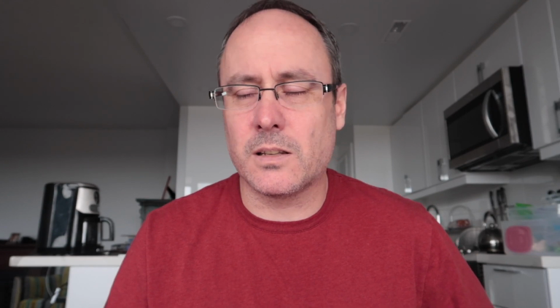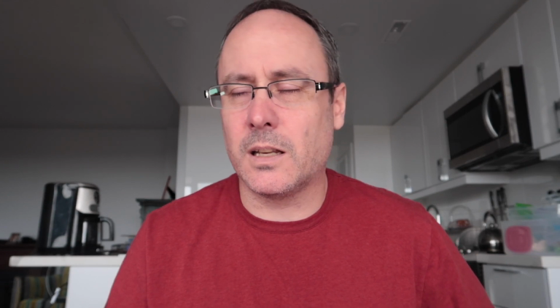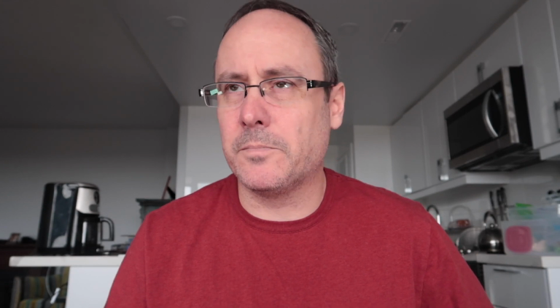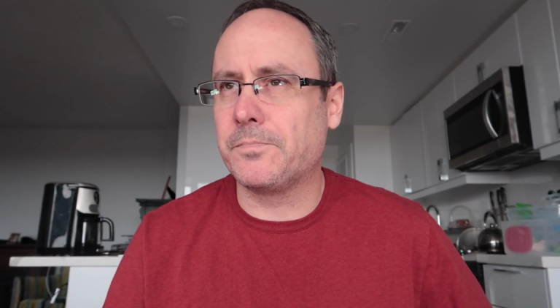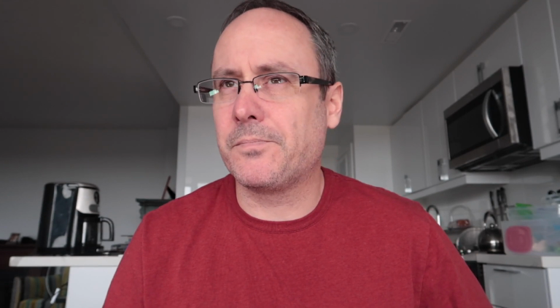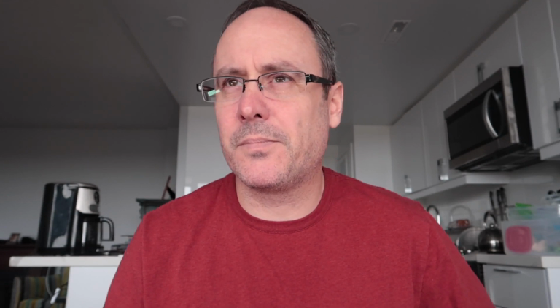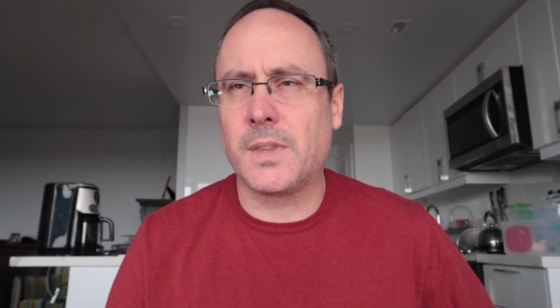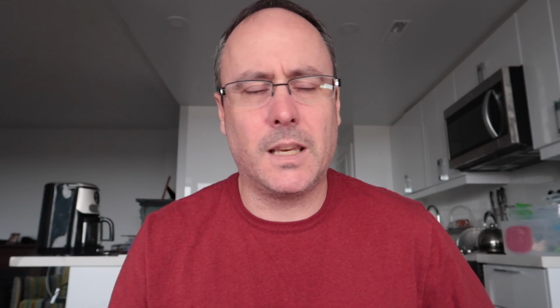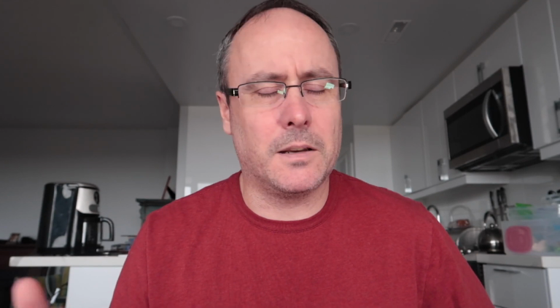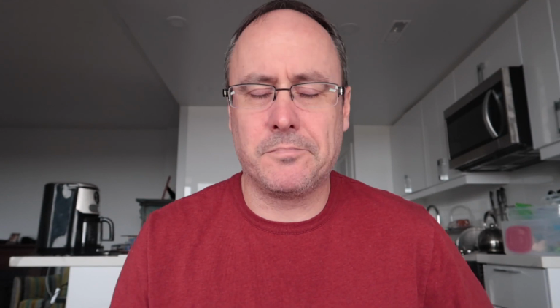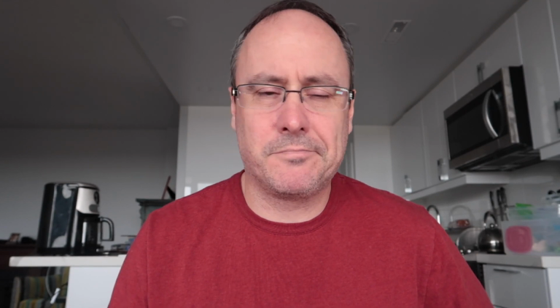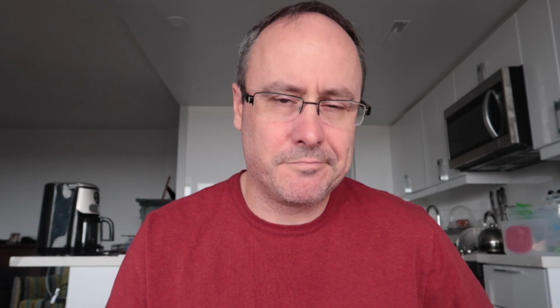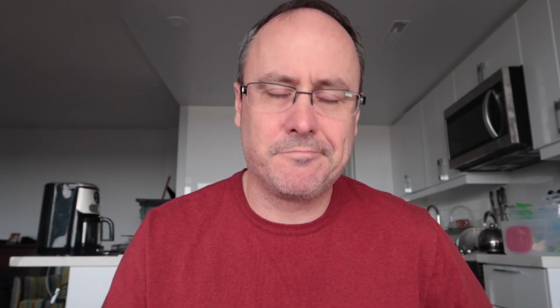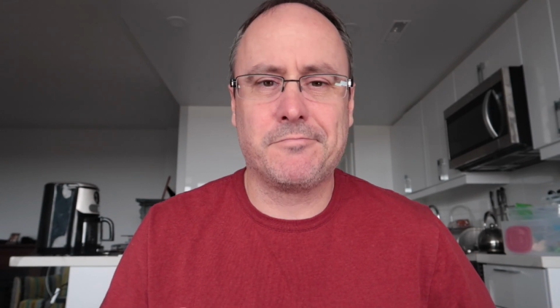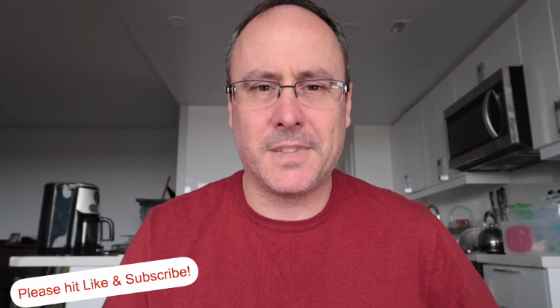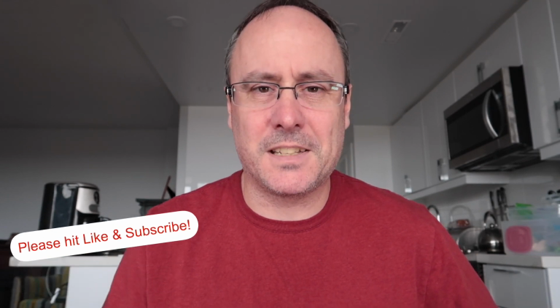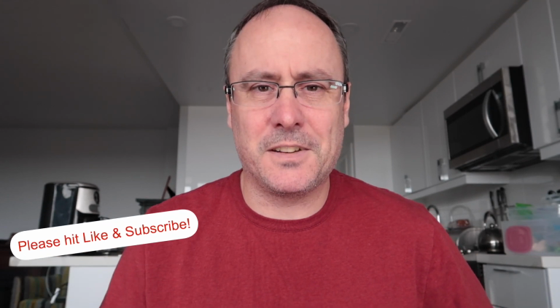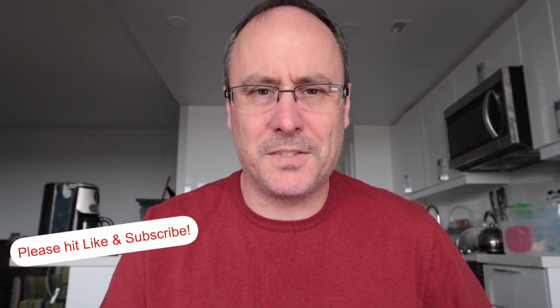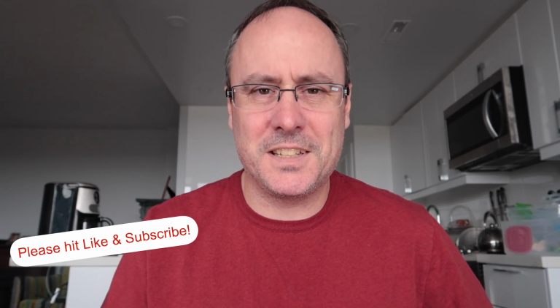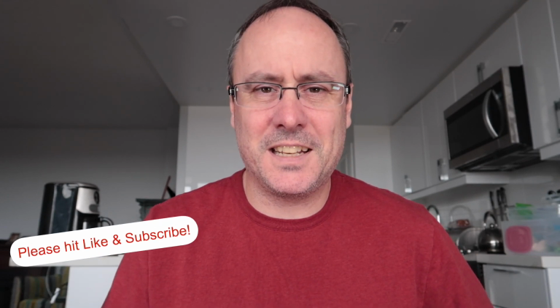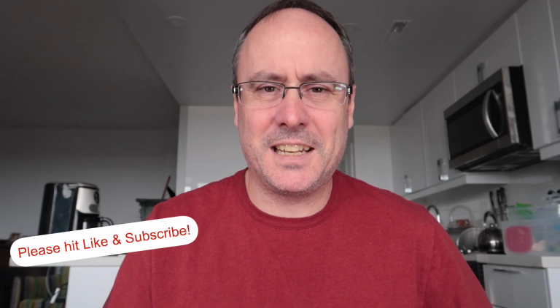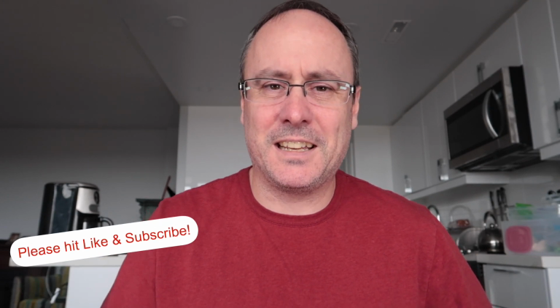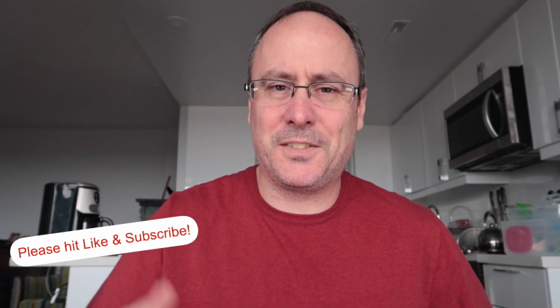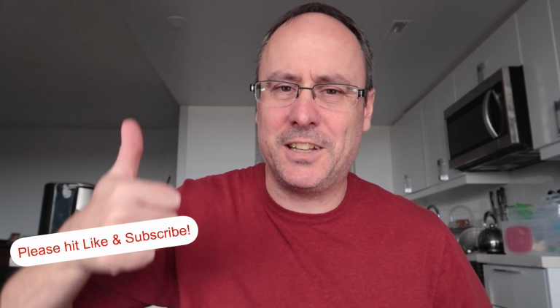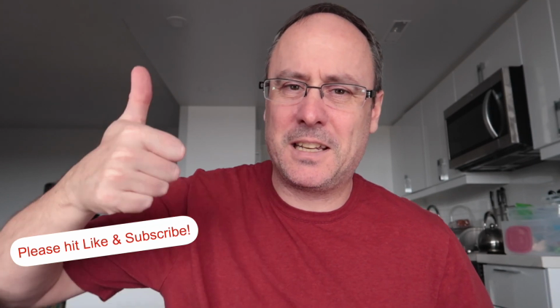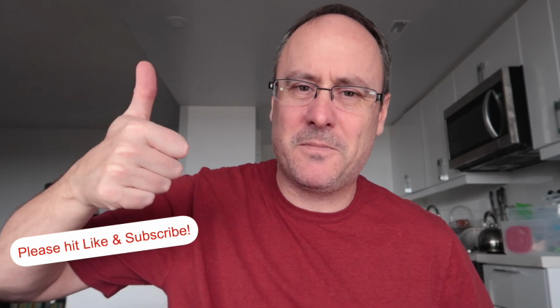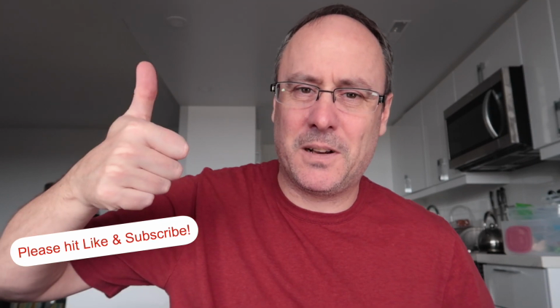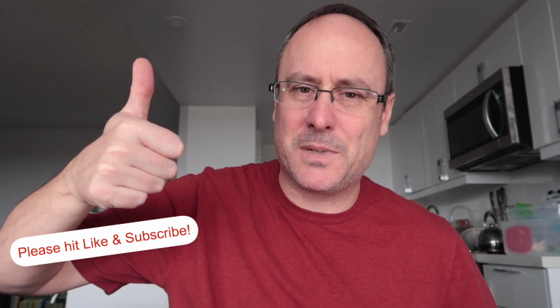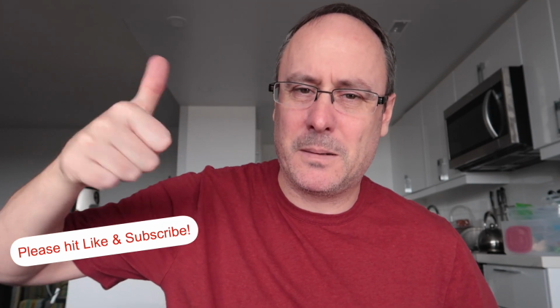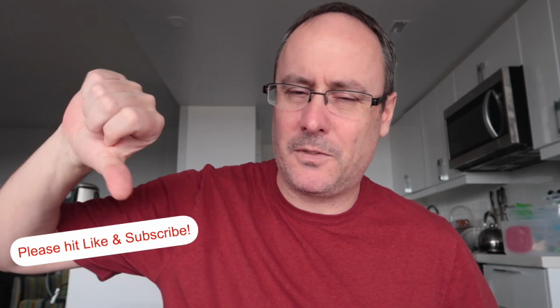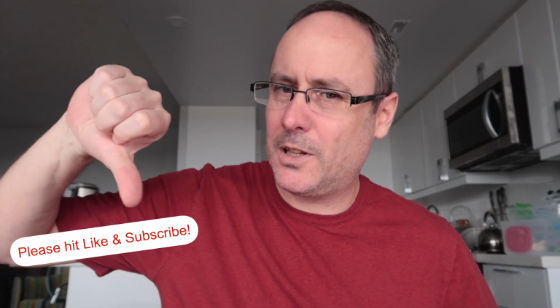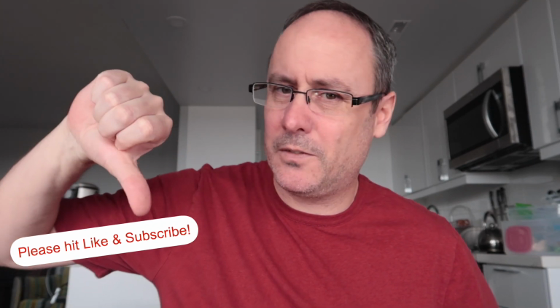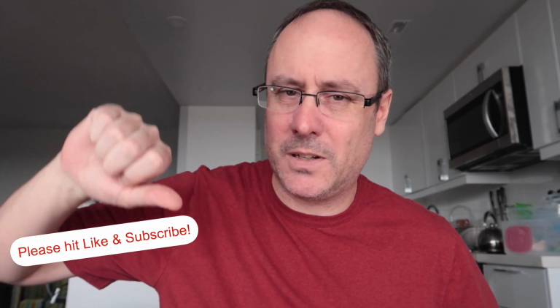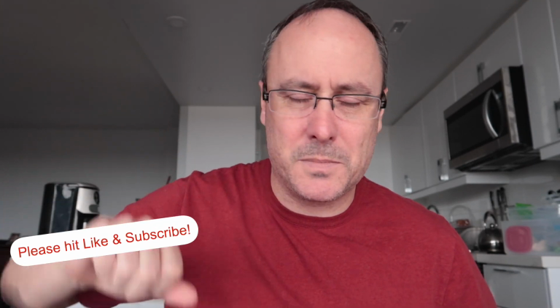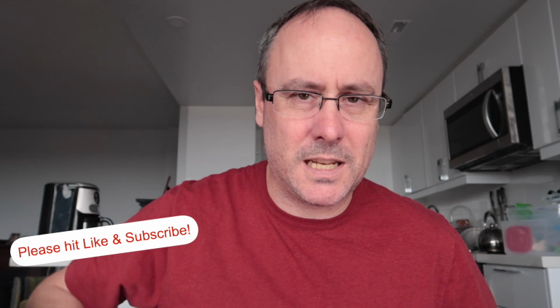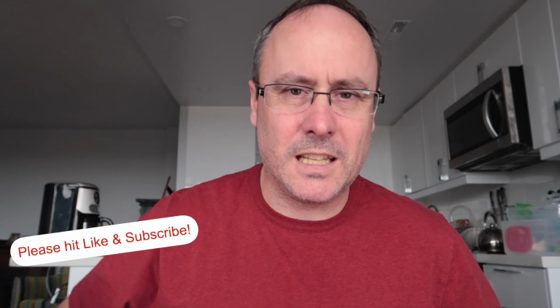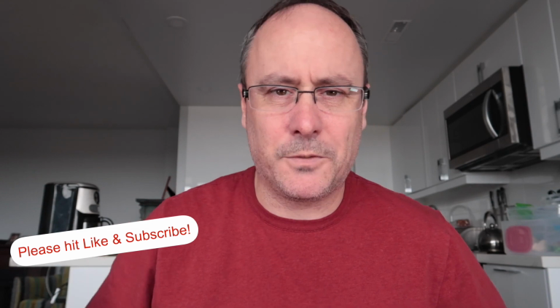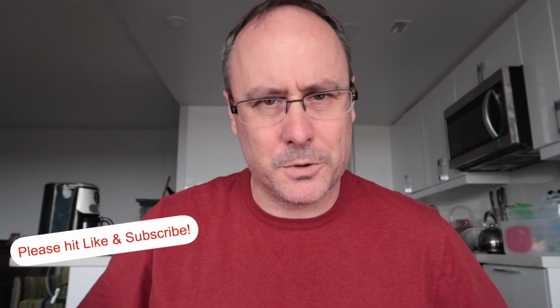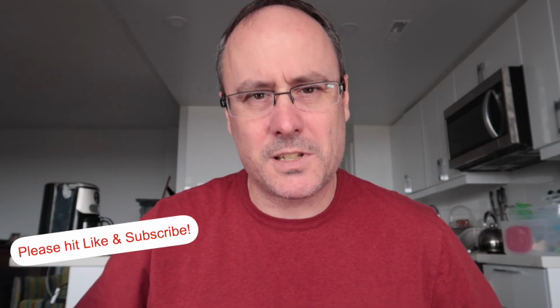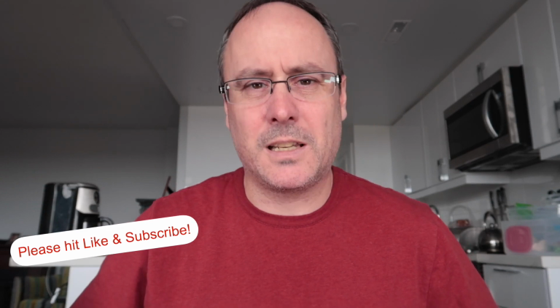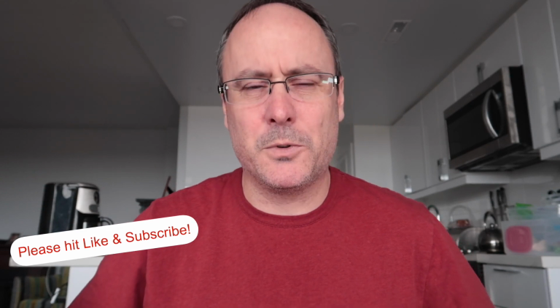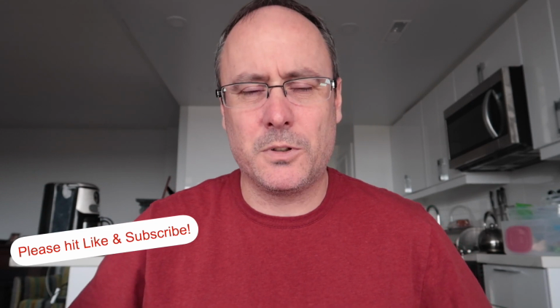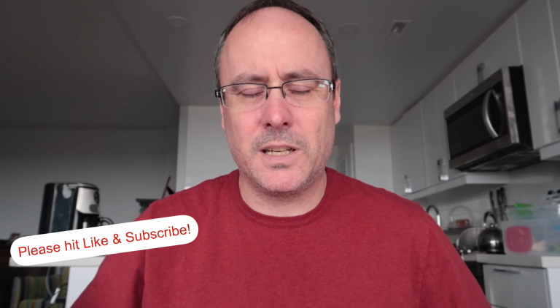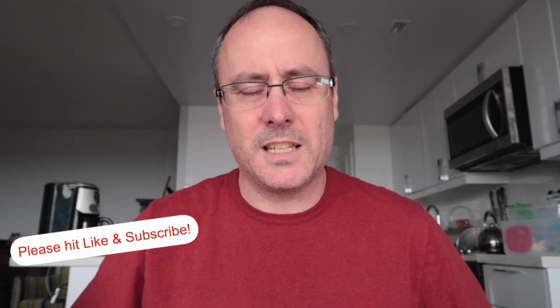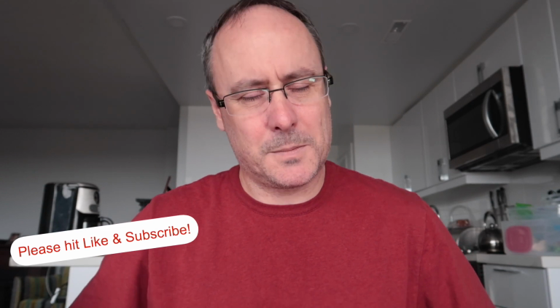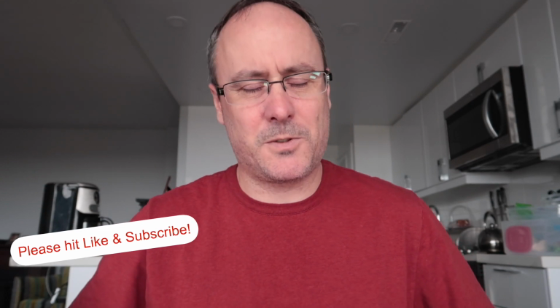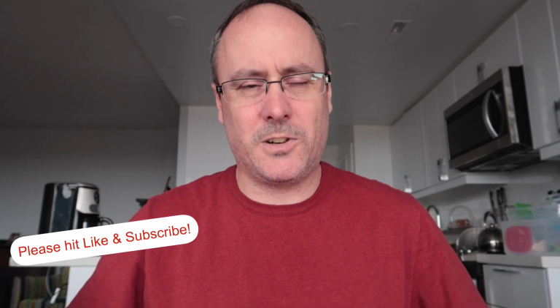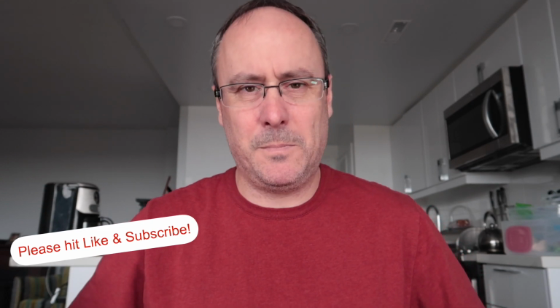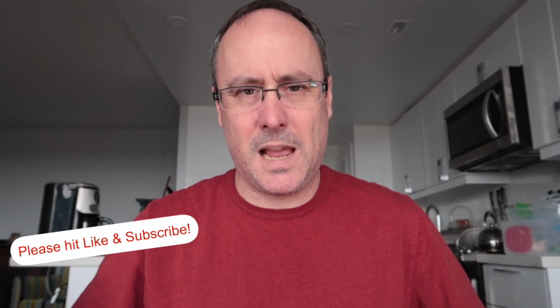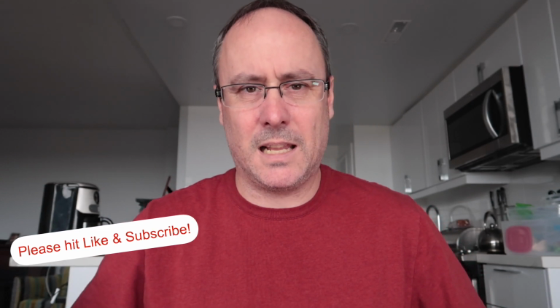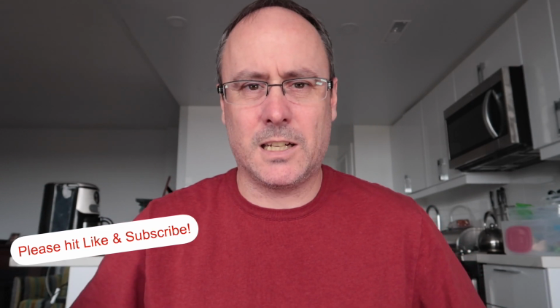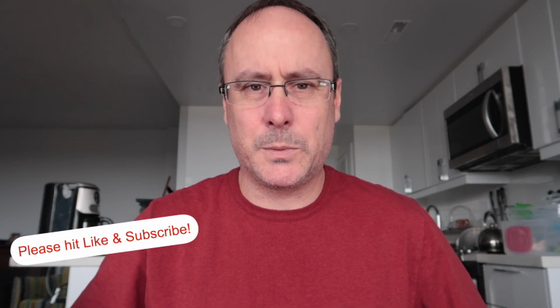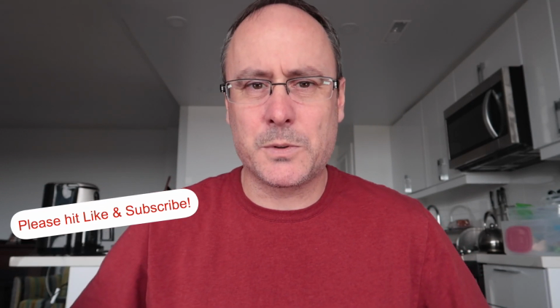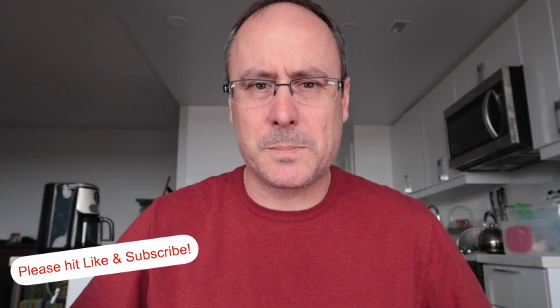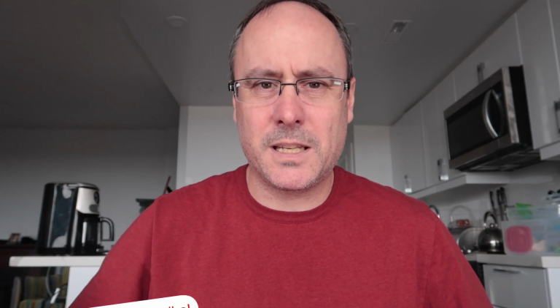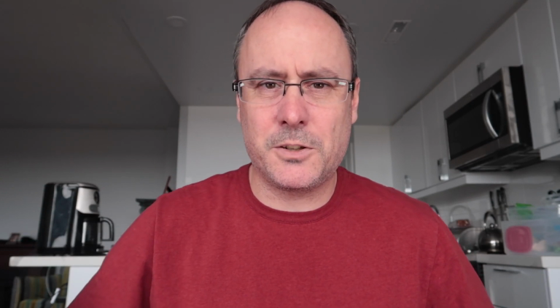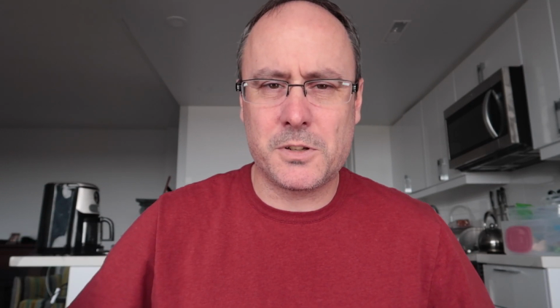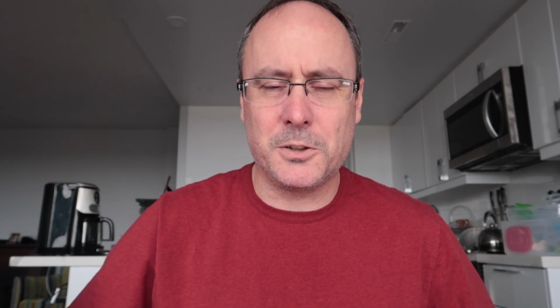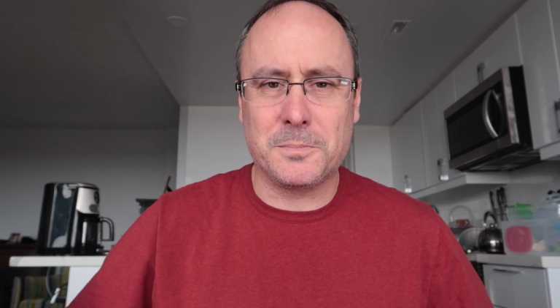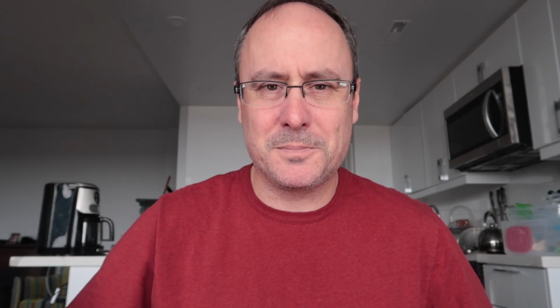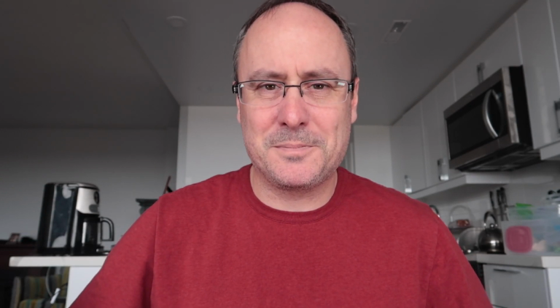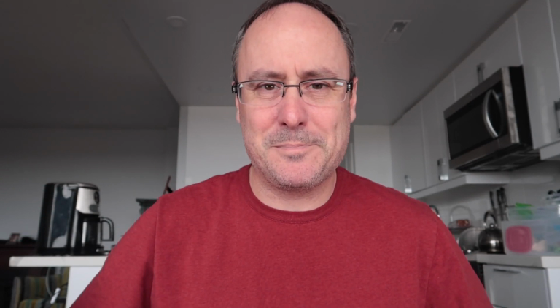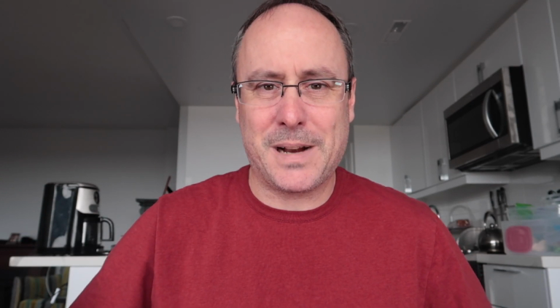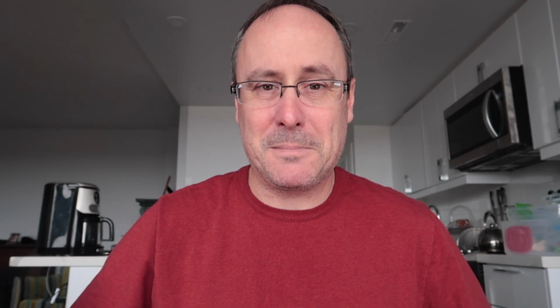And yeah, that's it for today. If you like it, thumbs up; if you don't, thumbs down. If you want to see more, hit subscribe and I will speak to you soon. Bye.